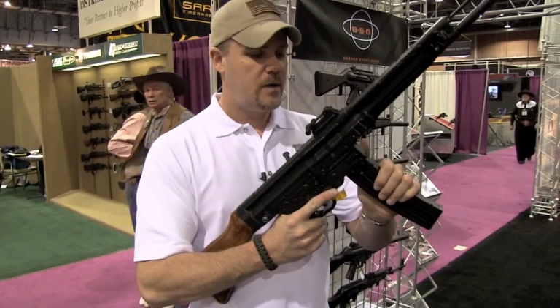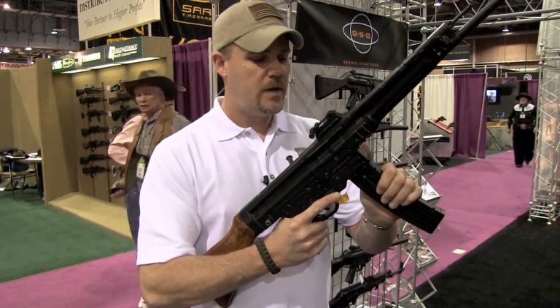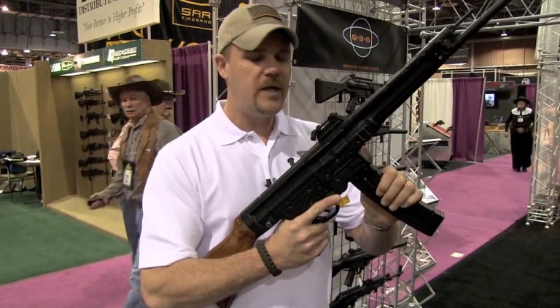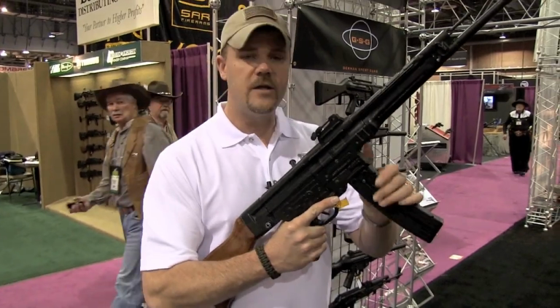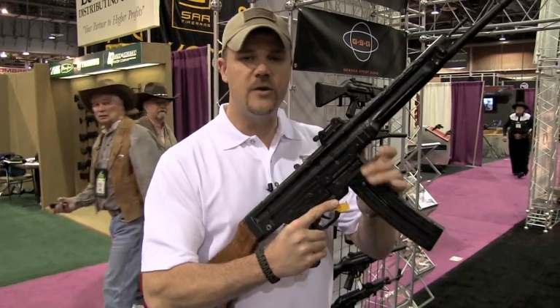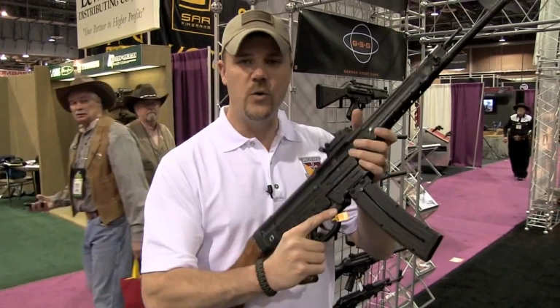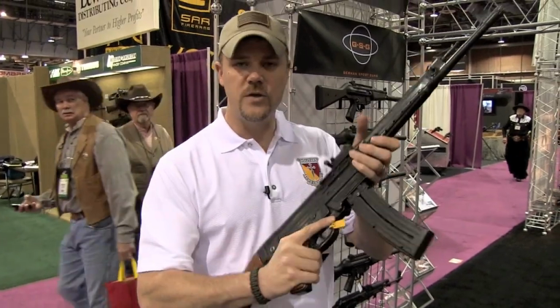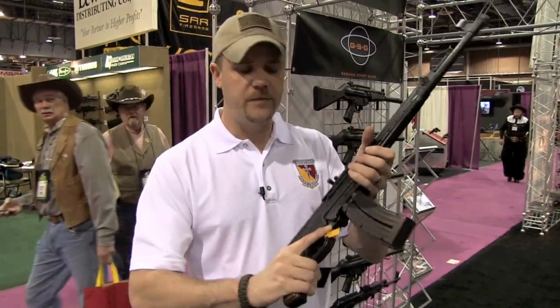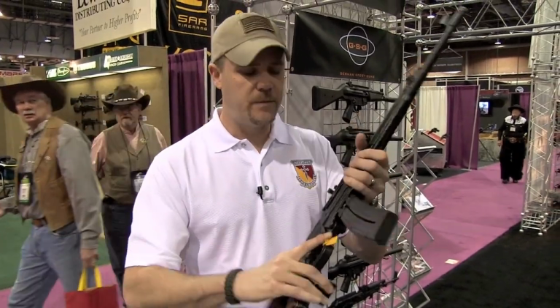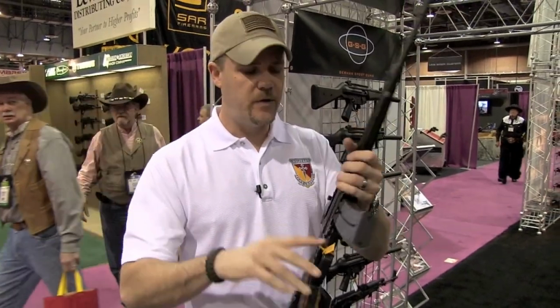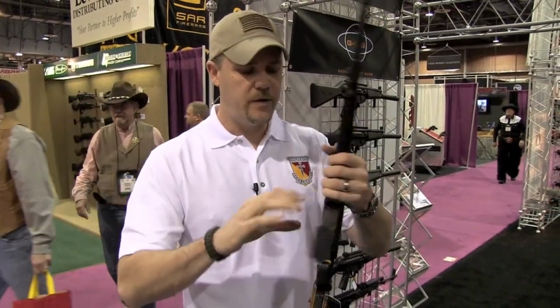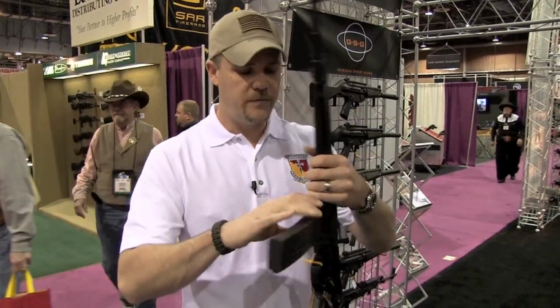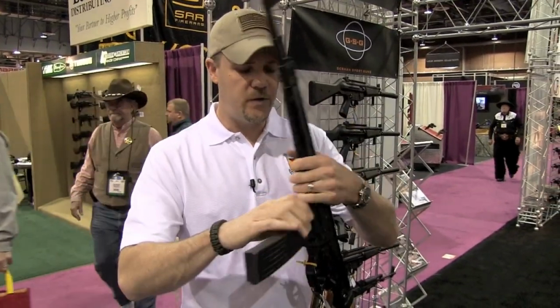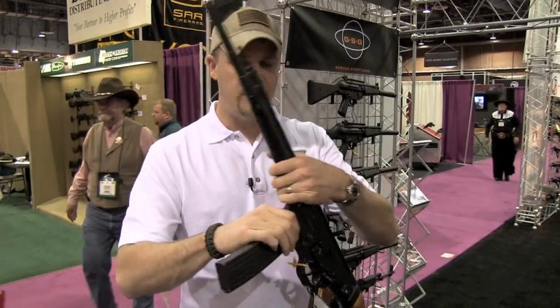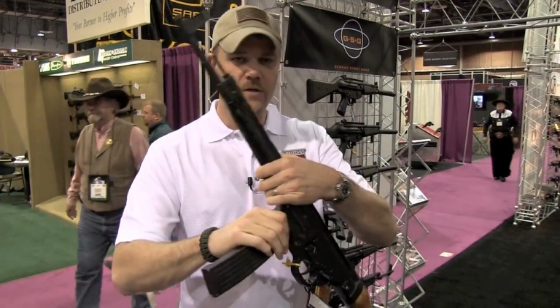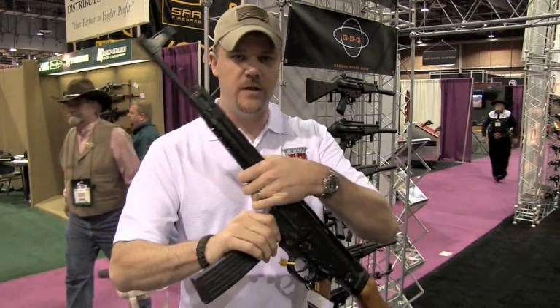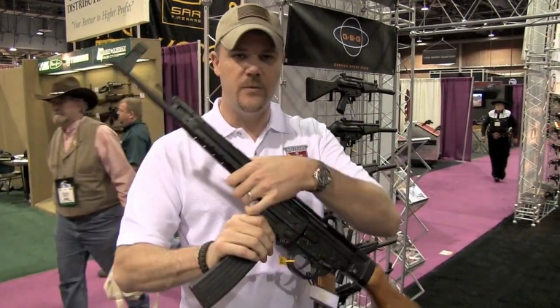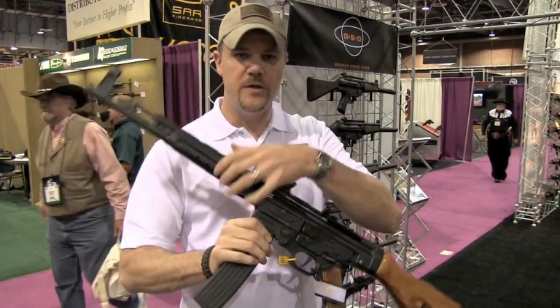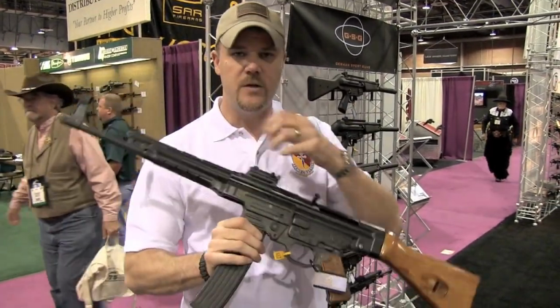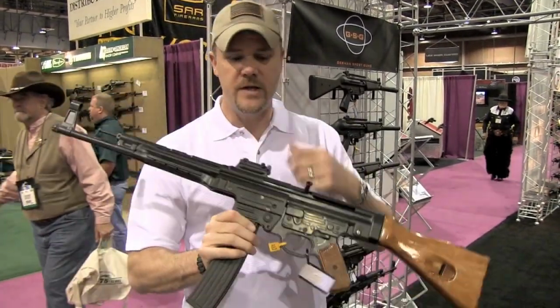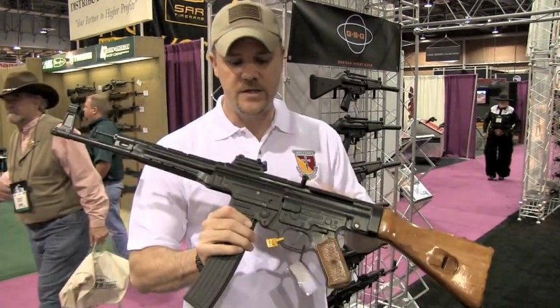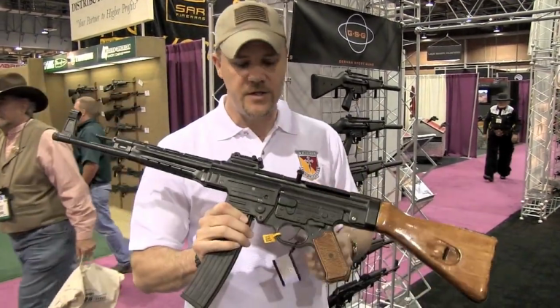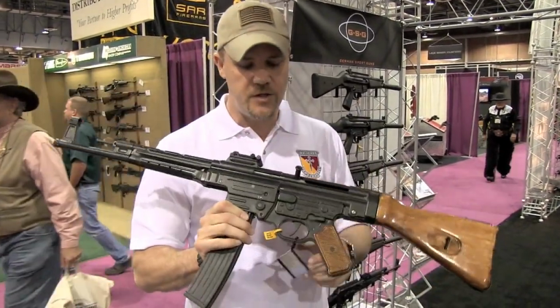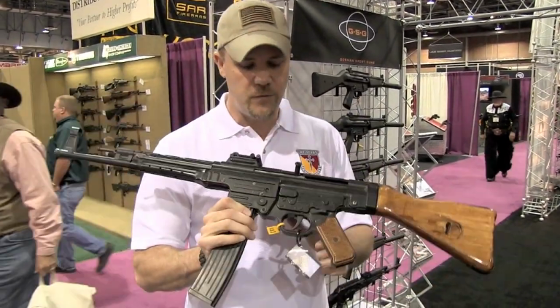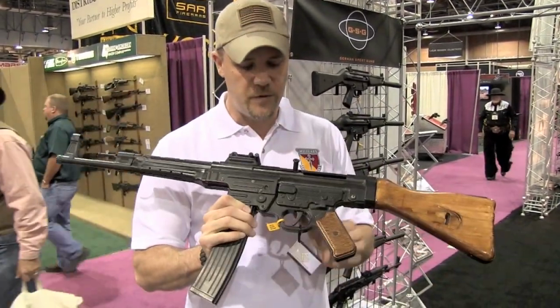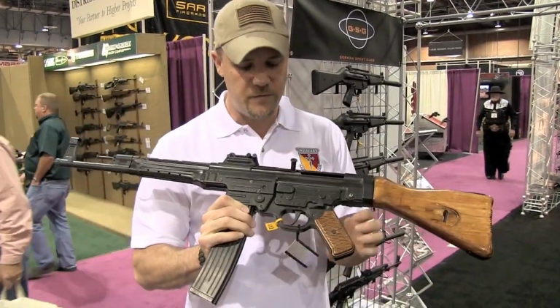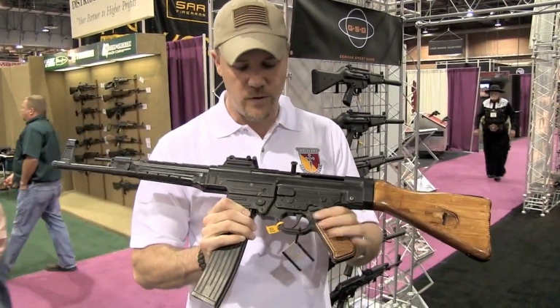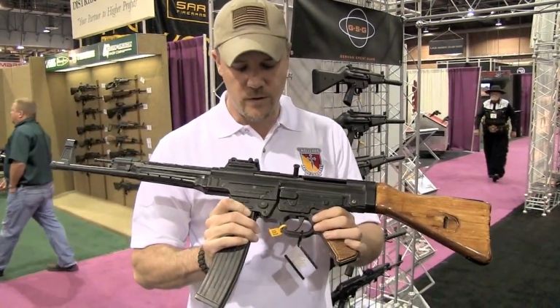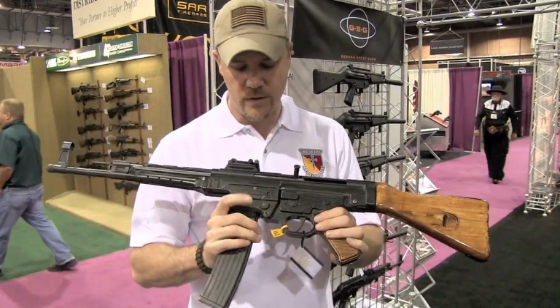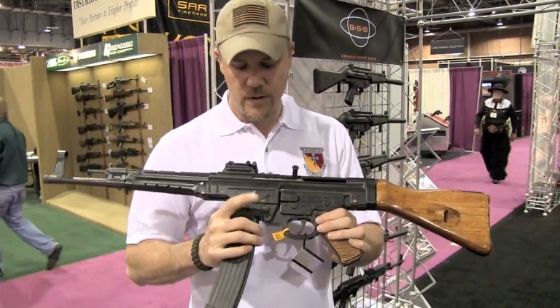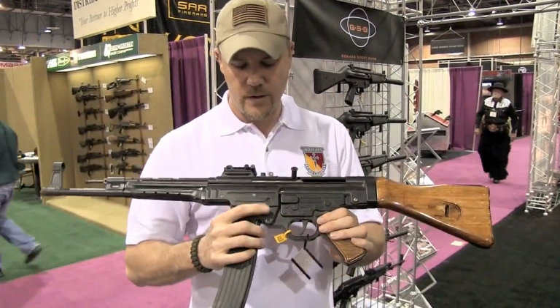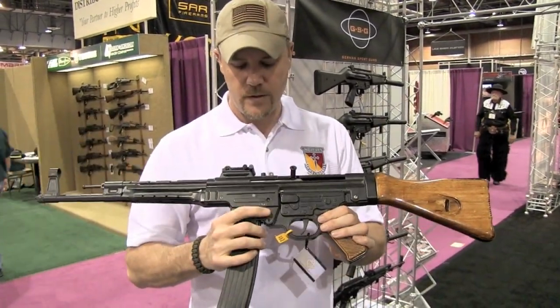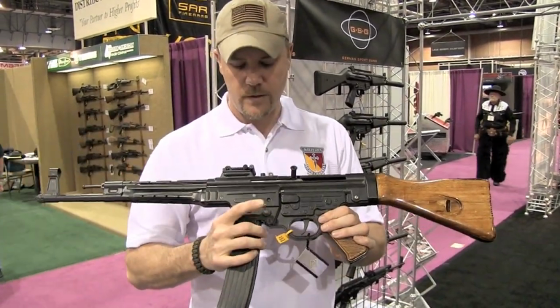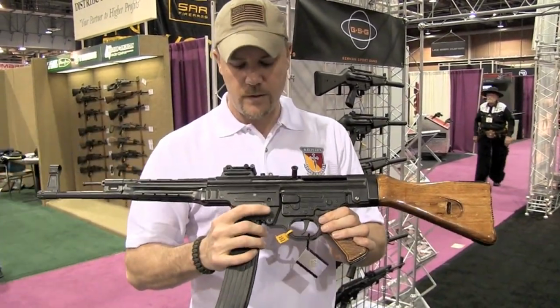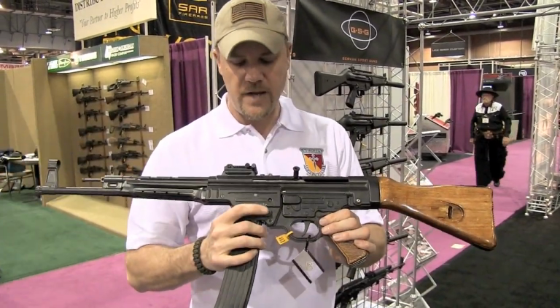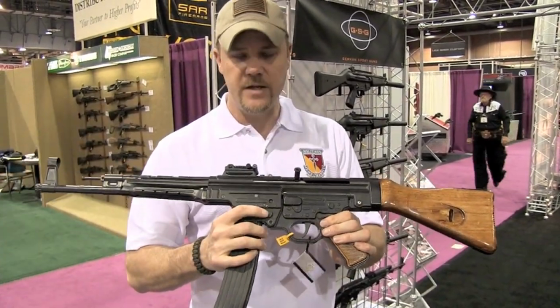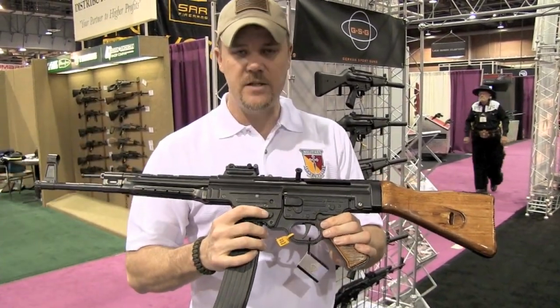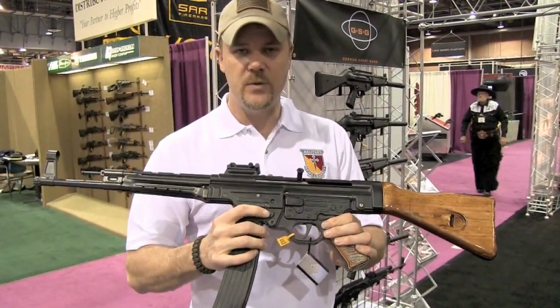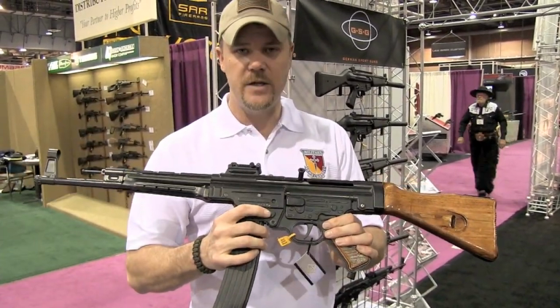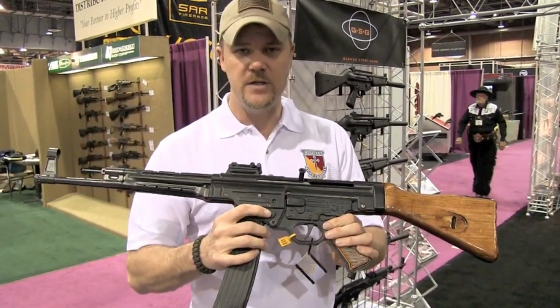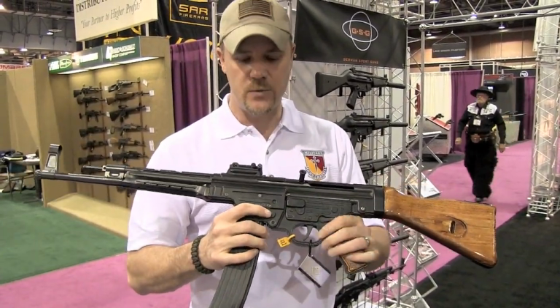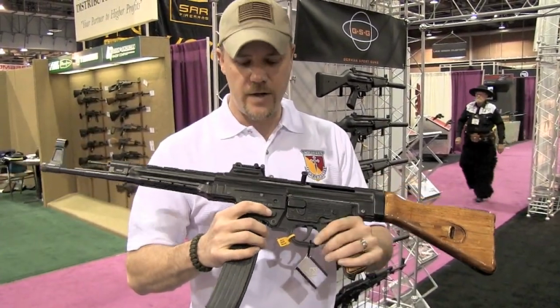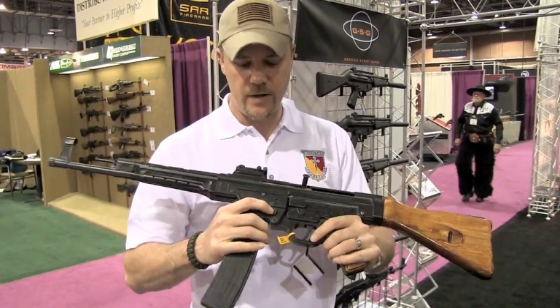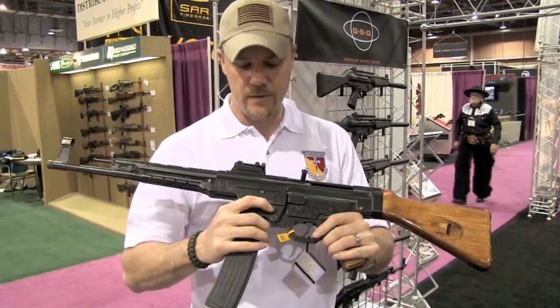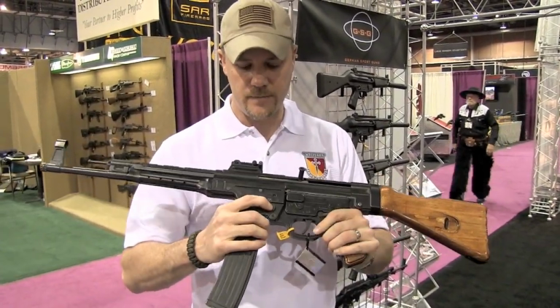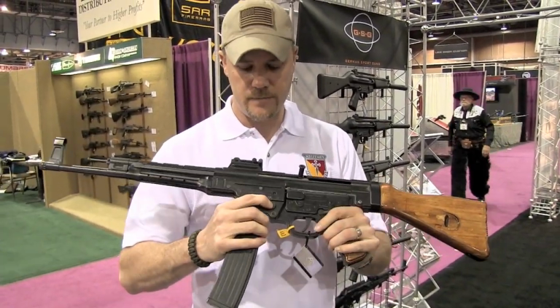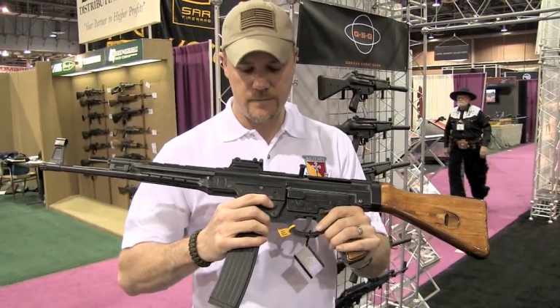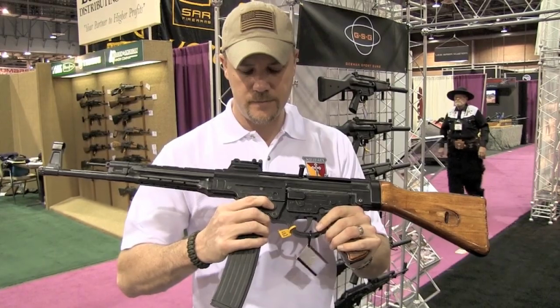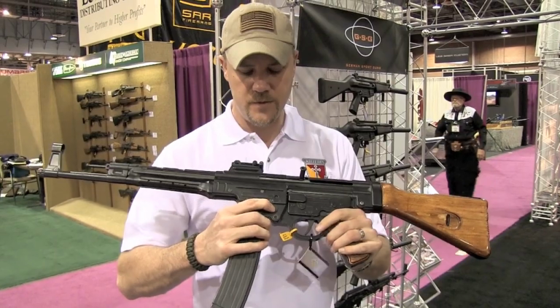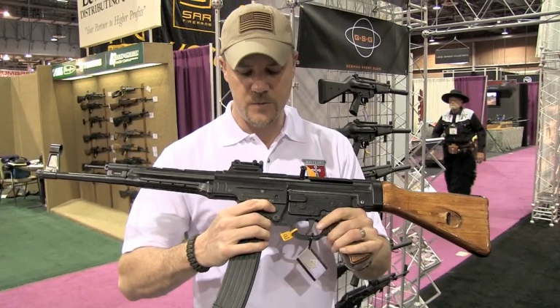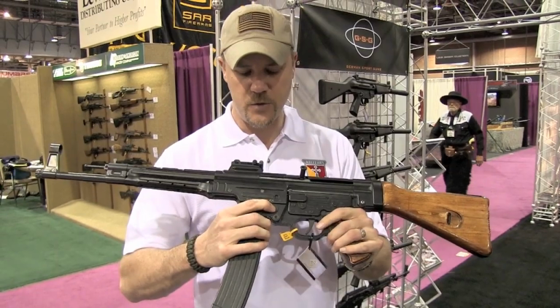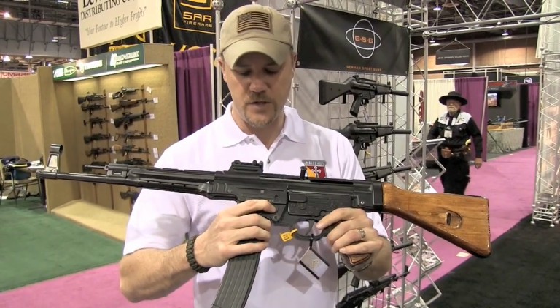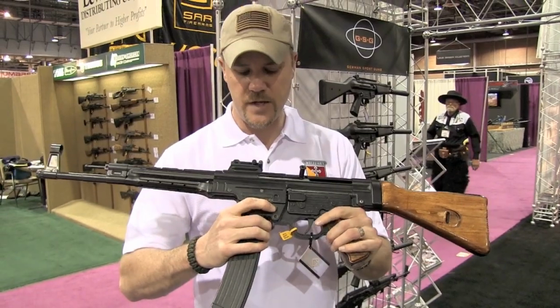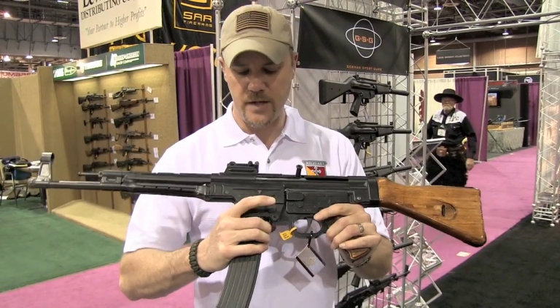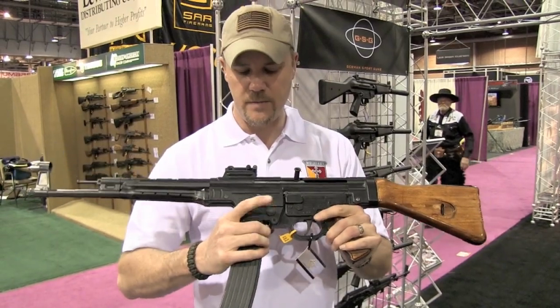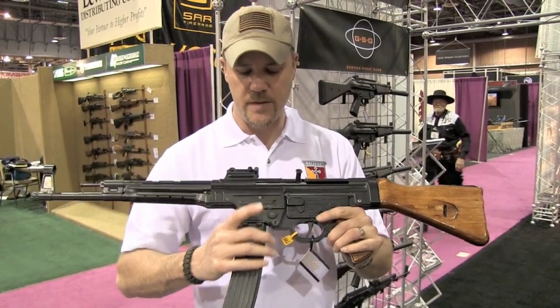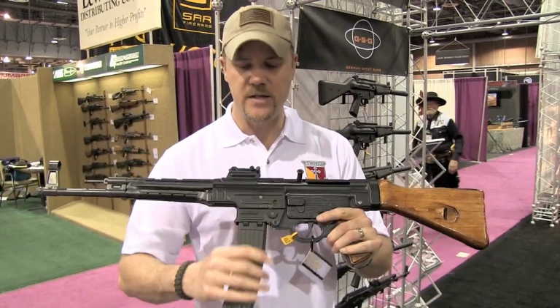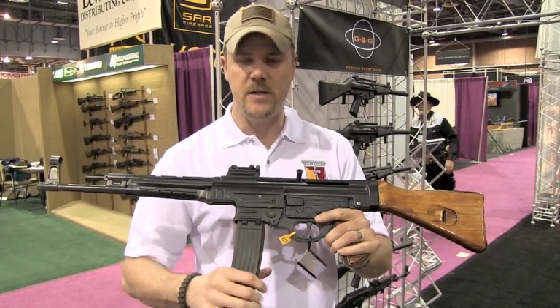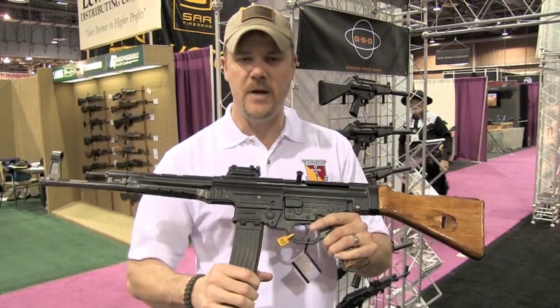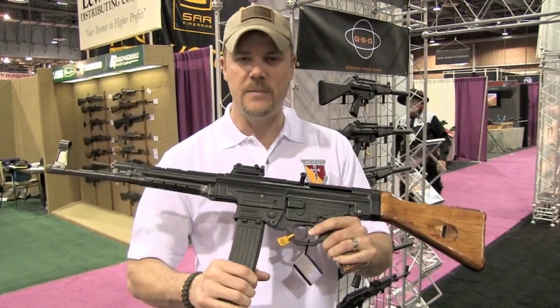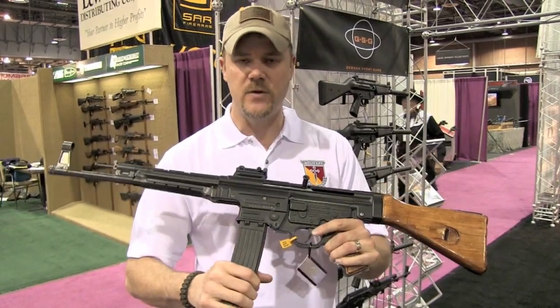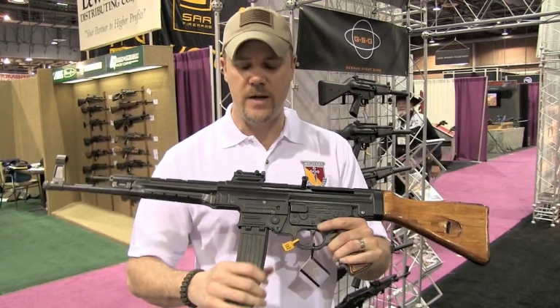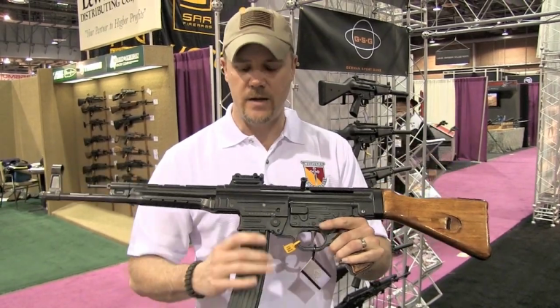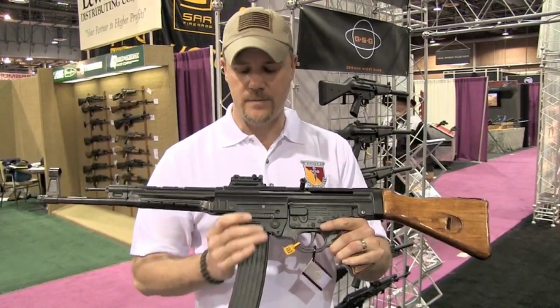The controls are familiar. If you're used to the original STG44, the magazine release is right here — just push that in and the magazine pops right out.